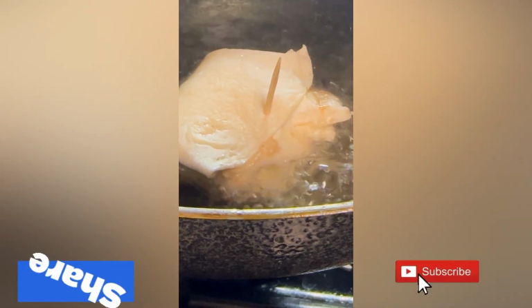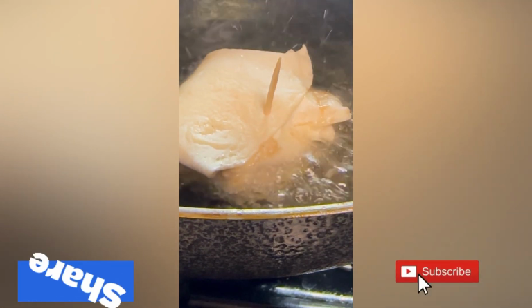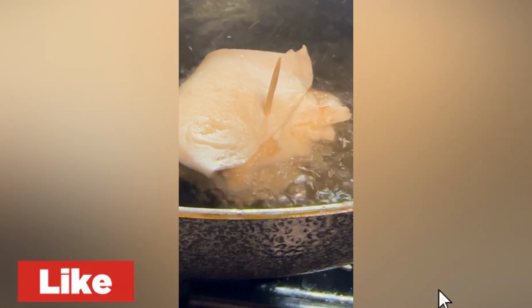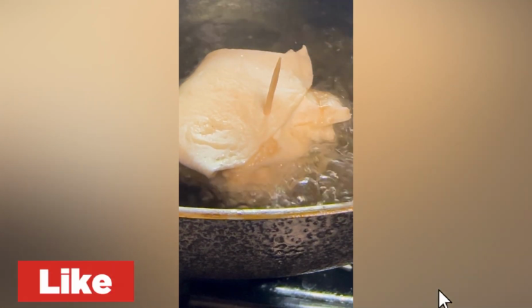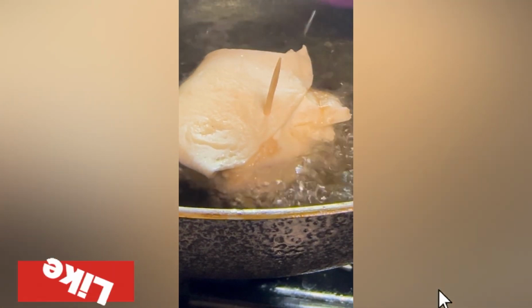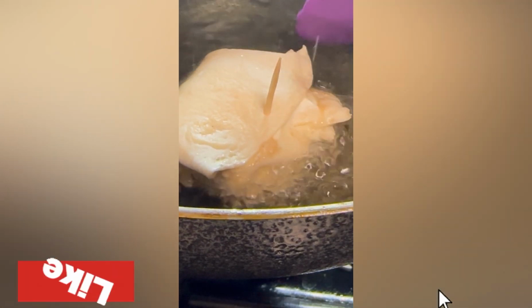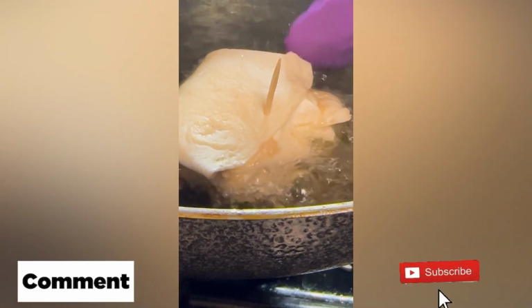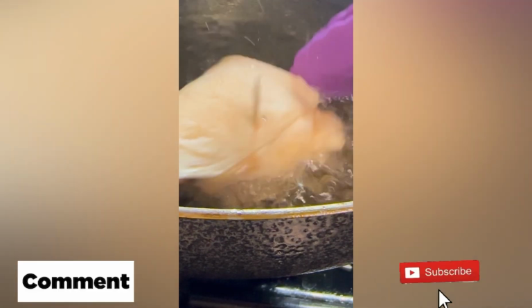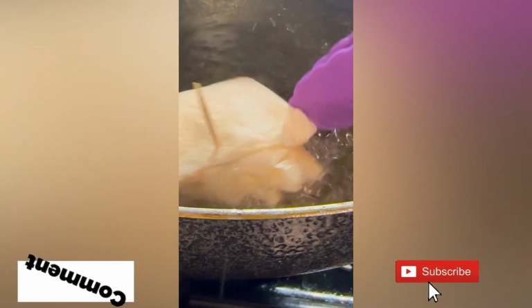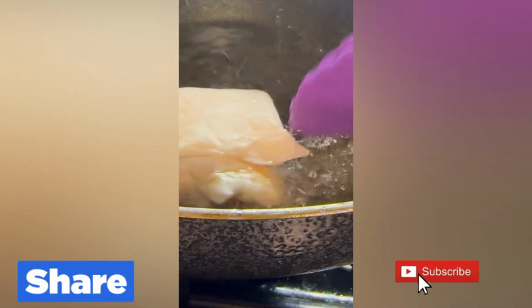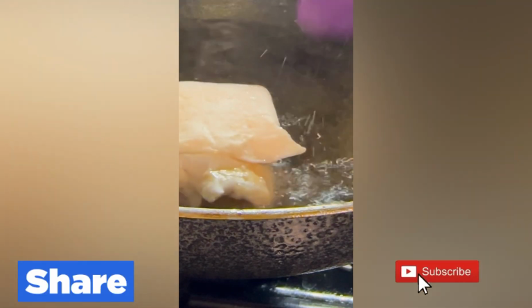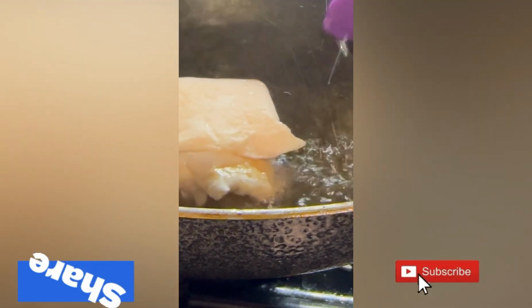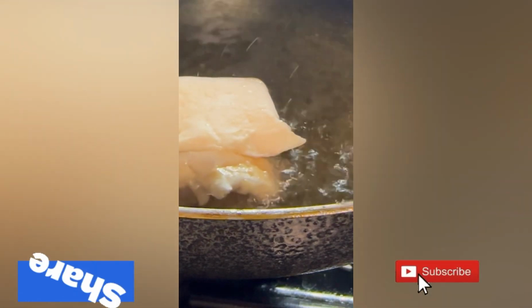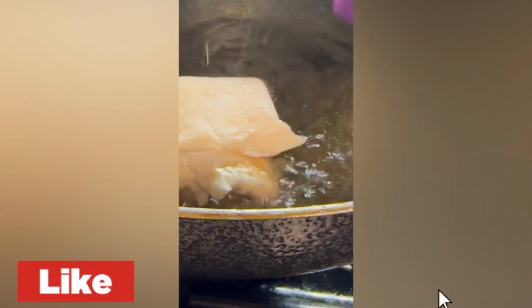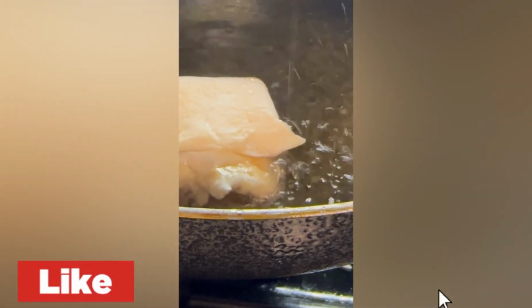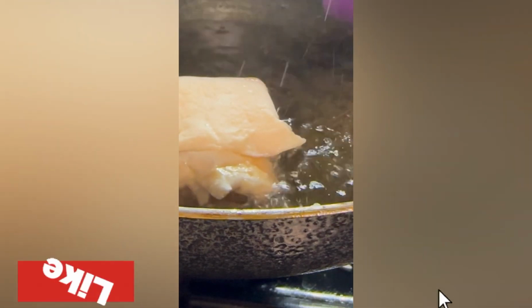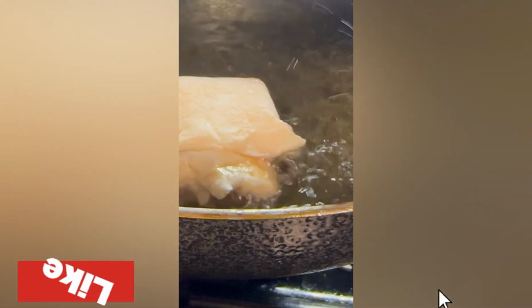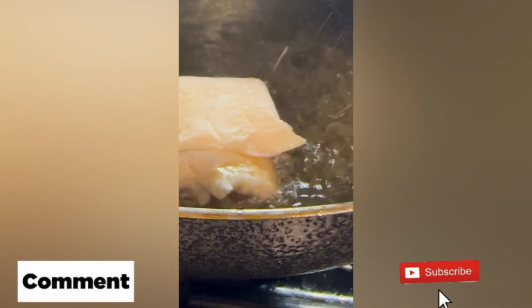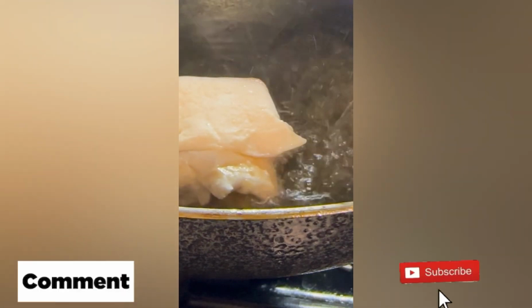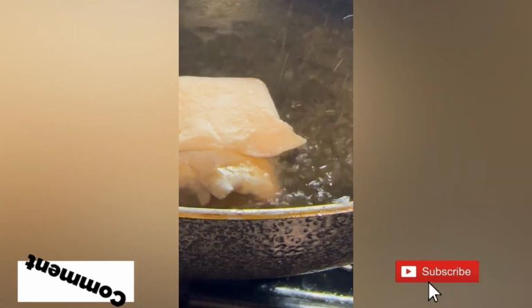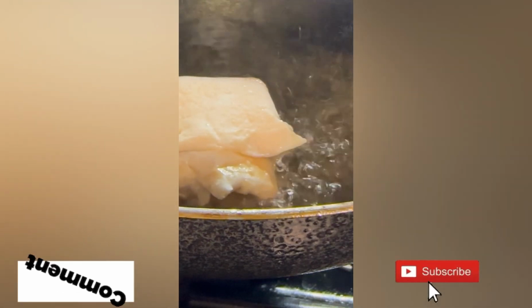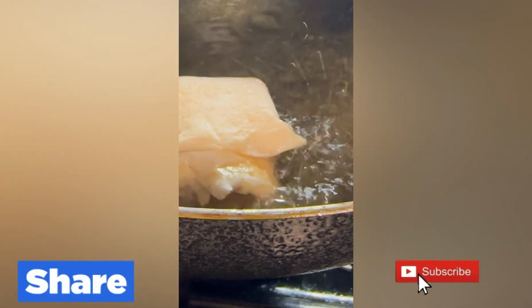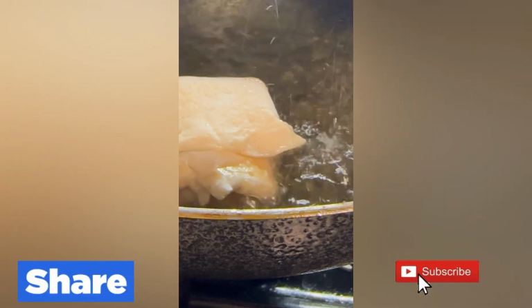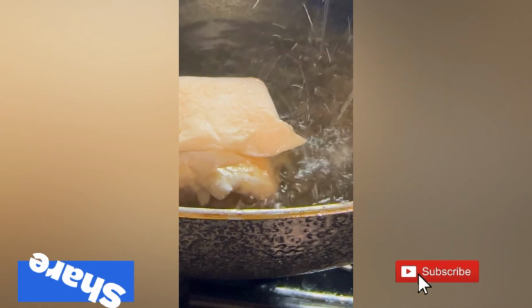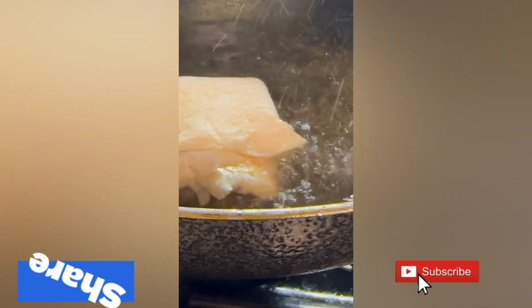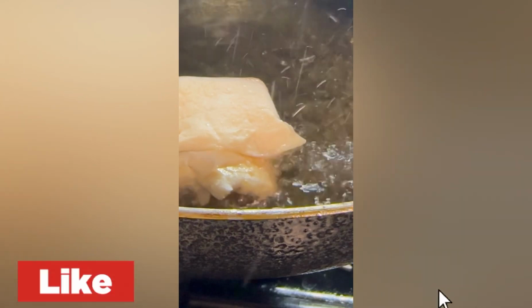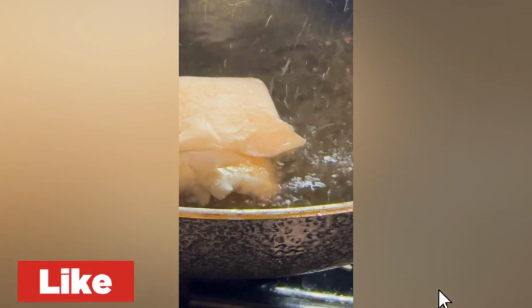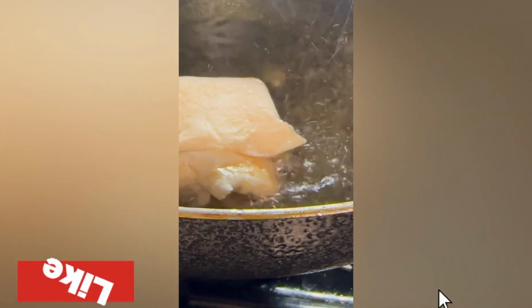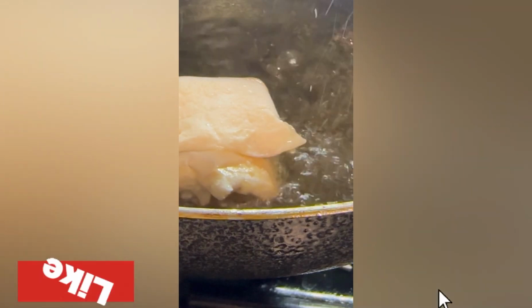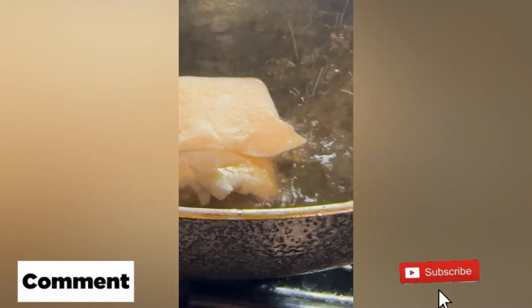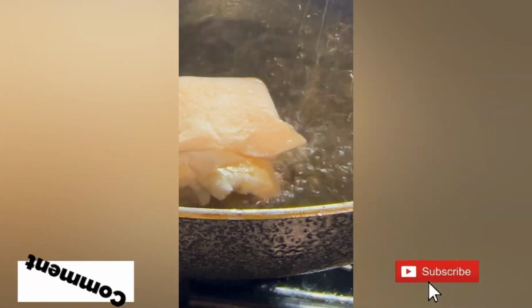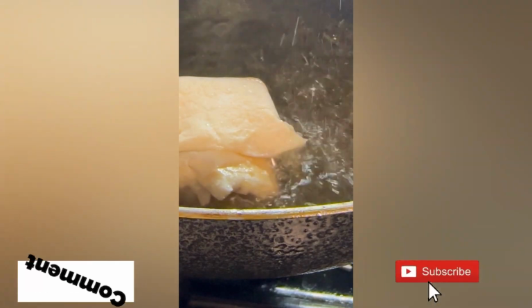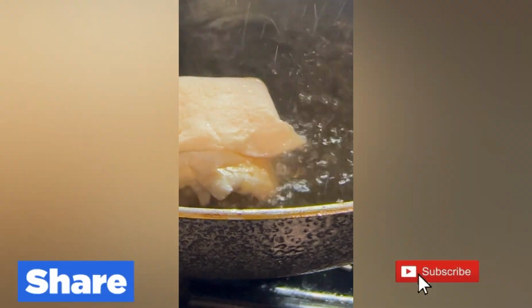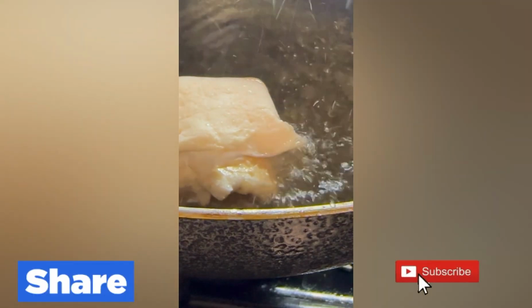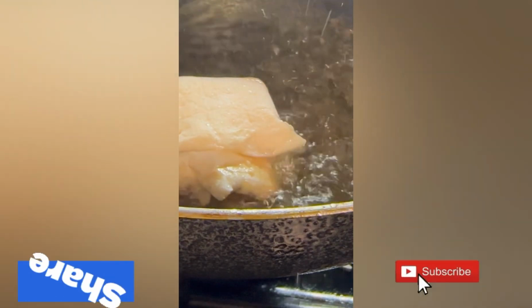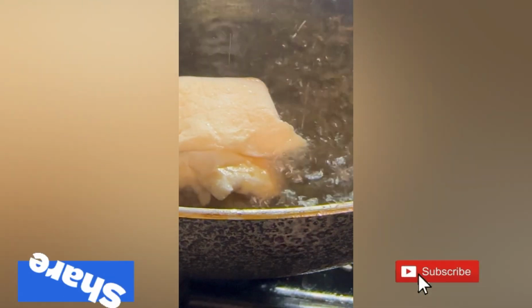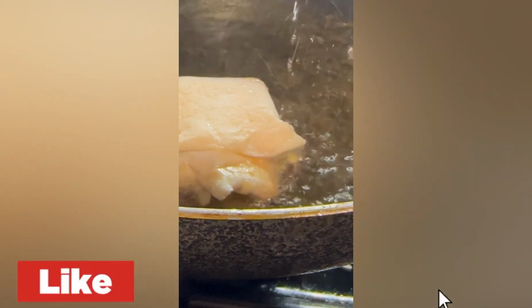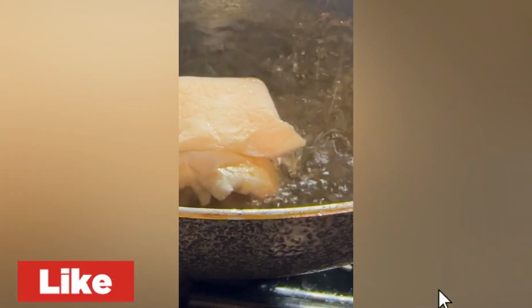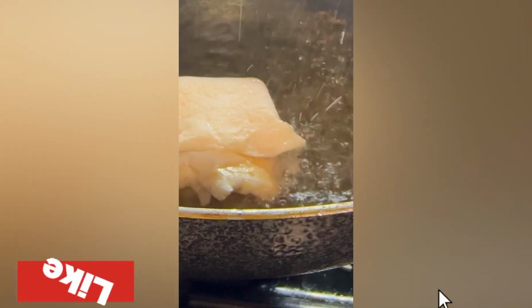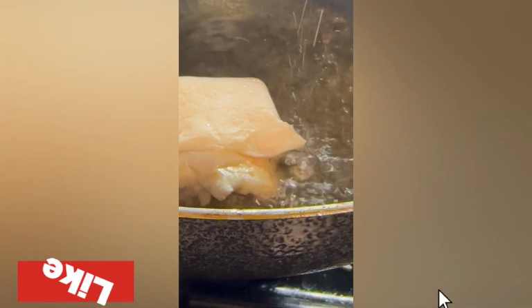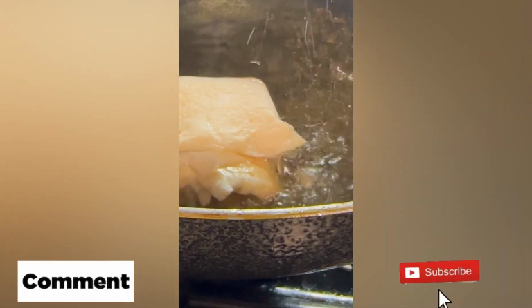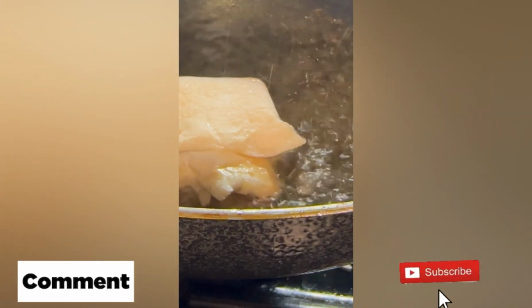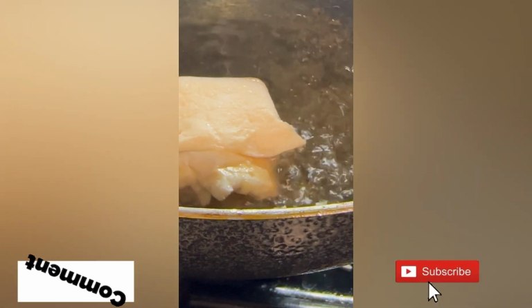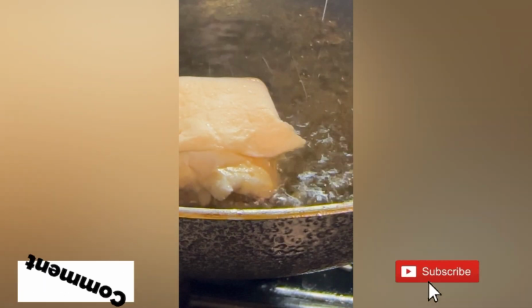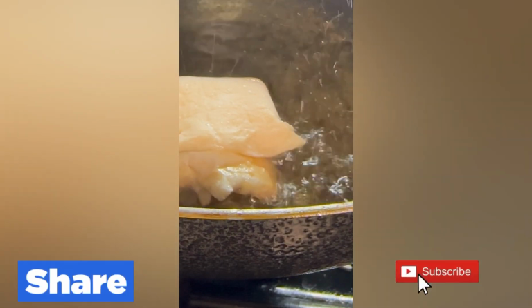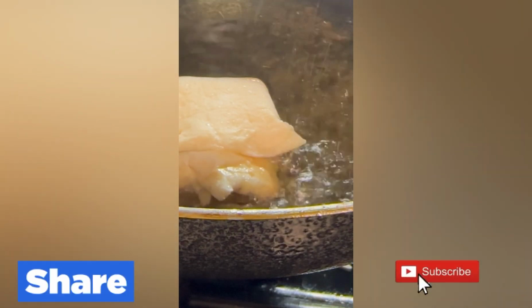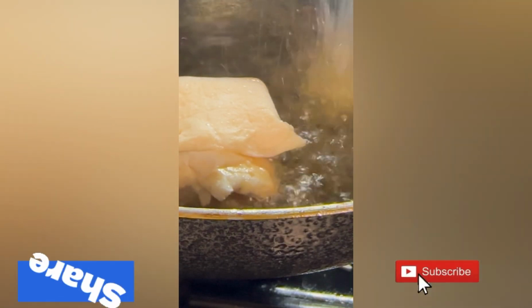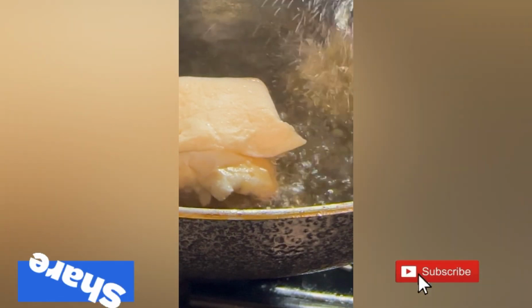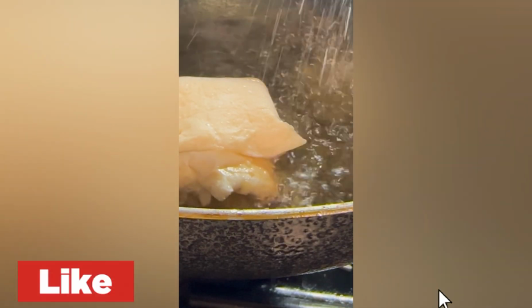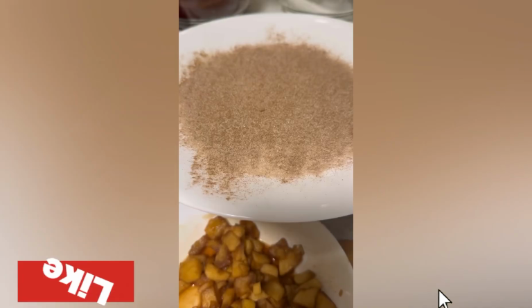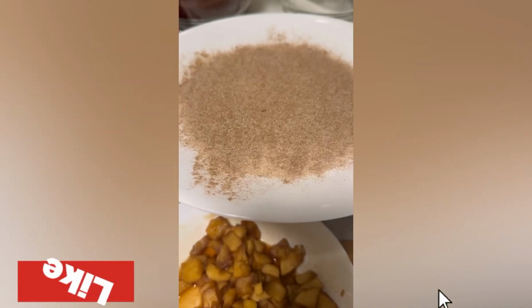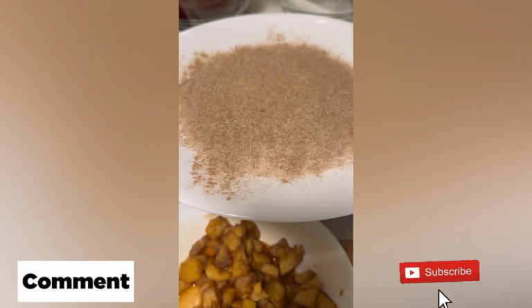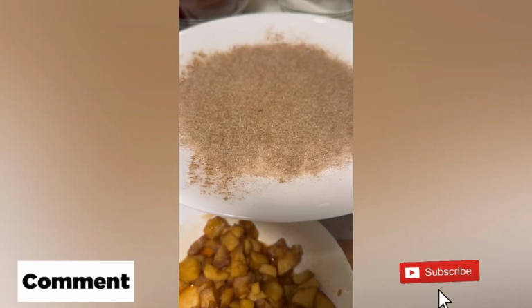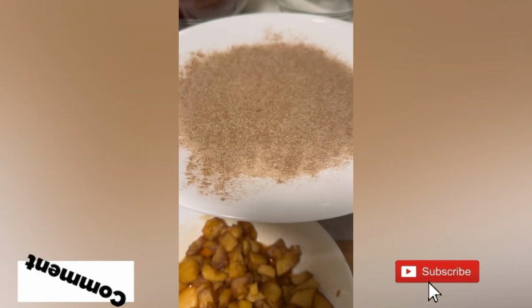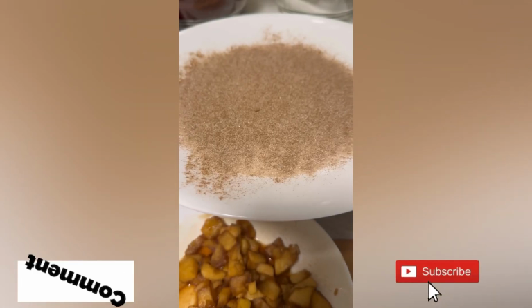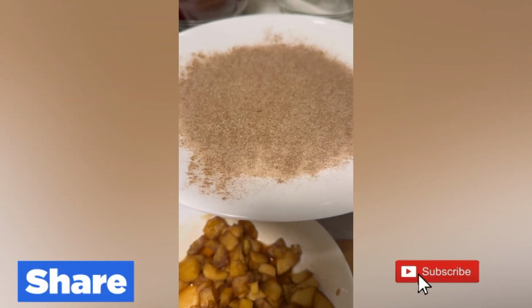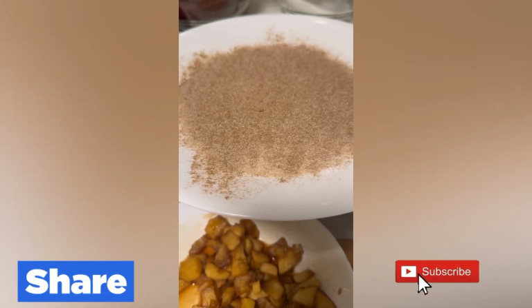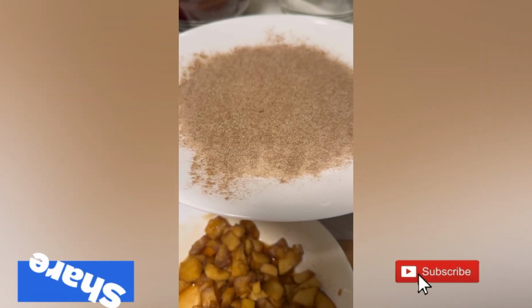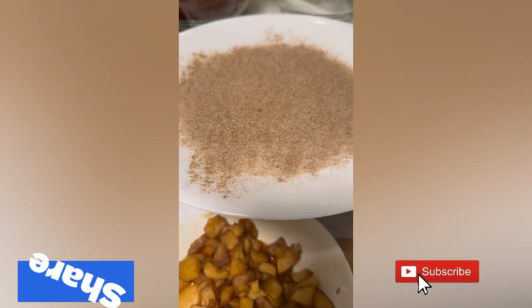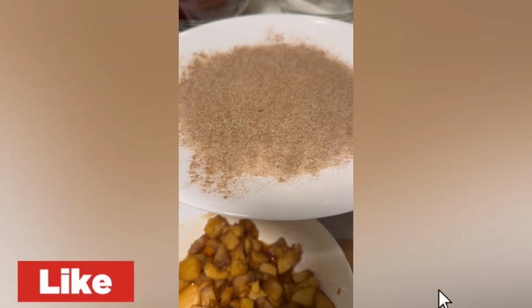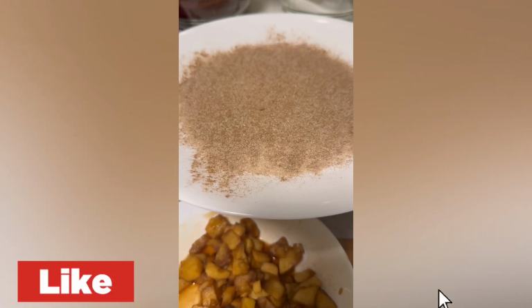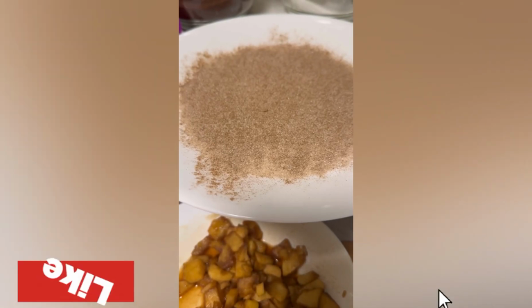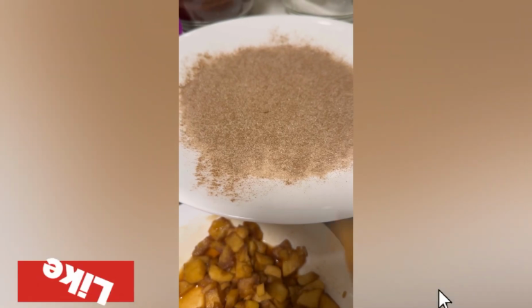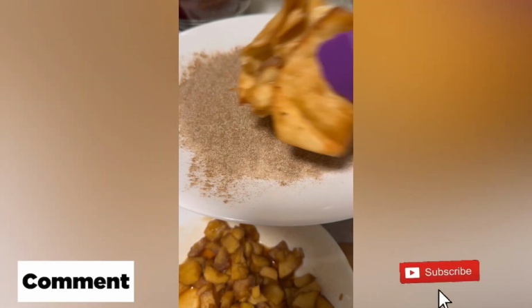It was a bit messy, but I got to fry it to a nice crispiness. It needs to be crispy.